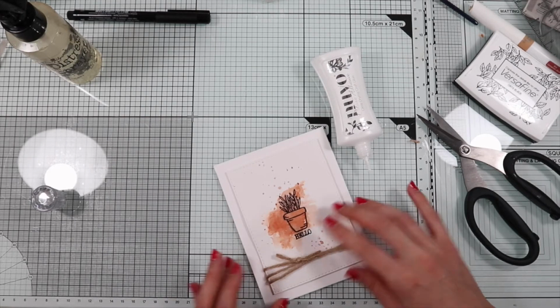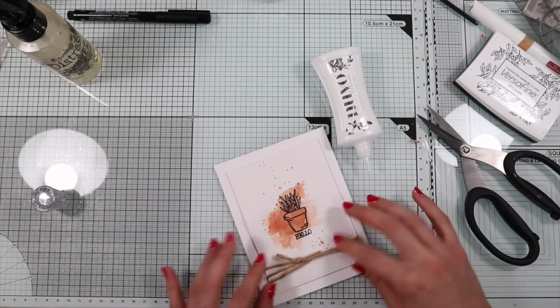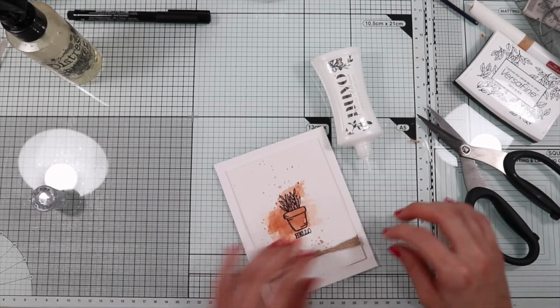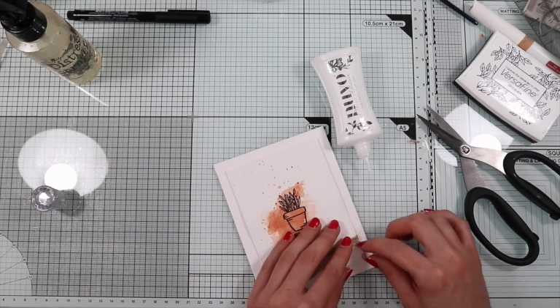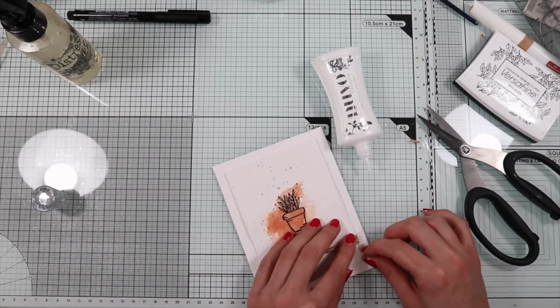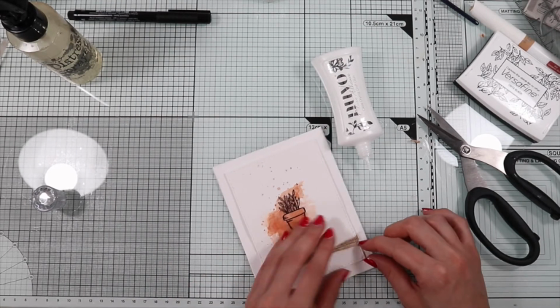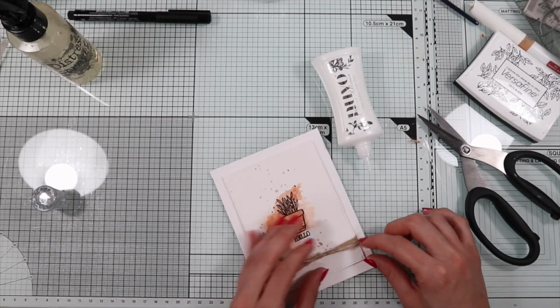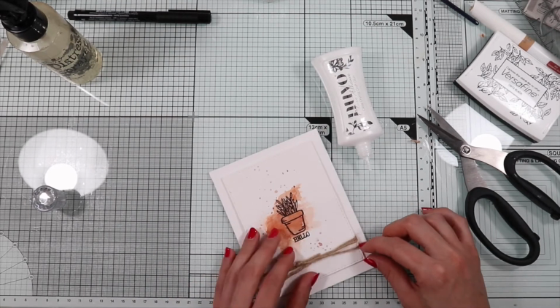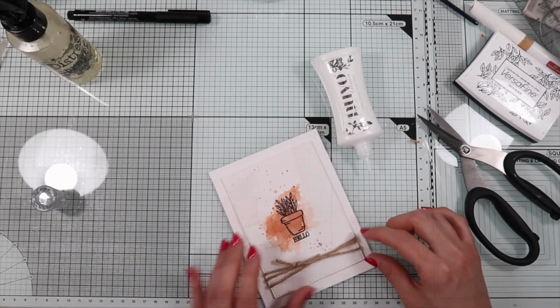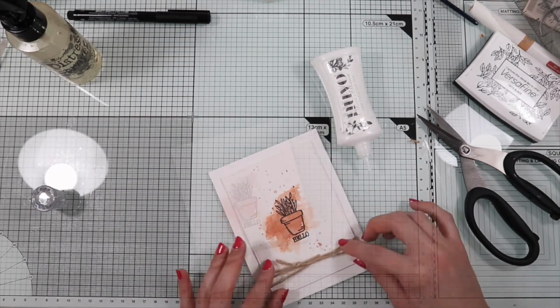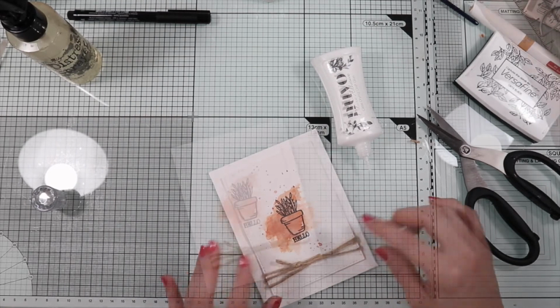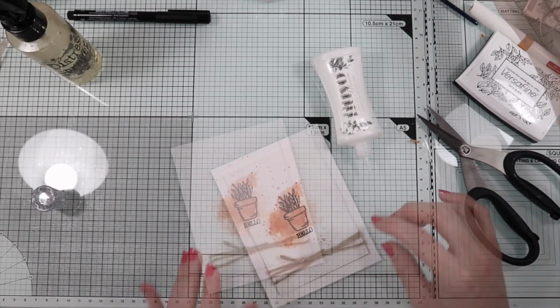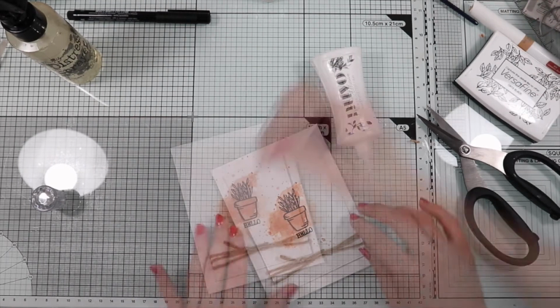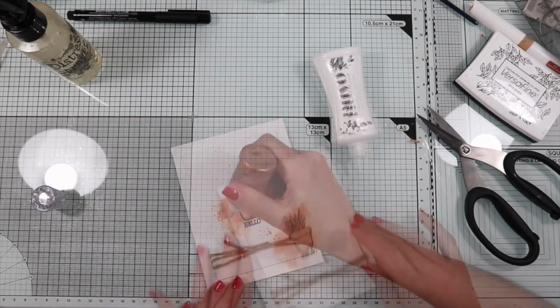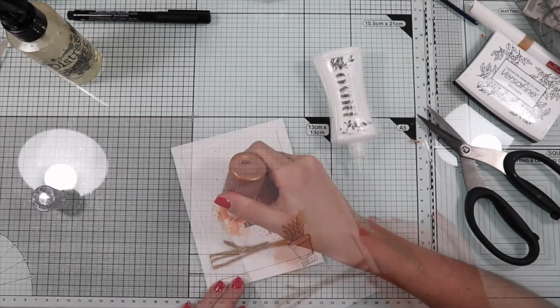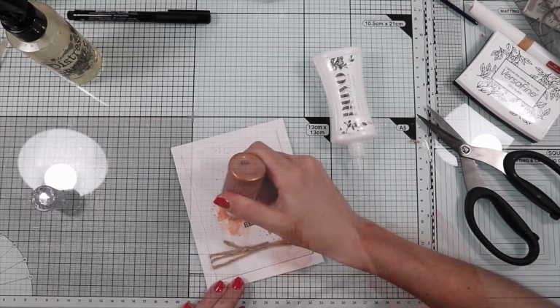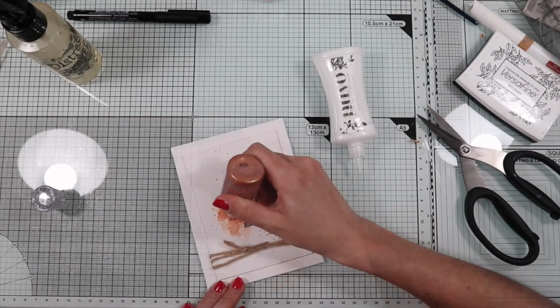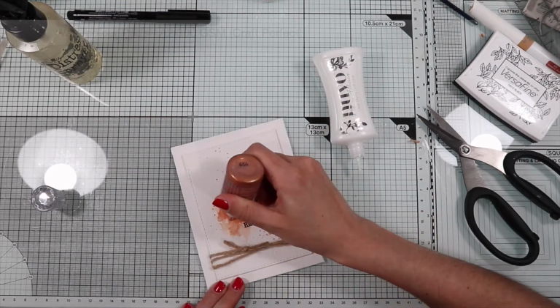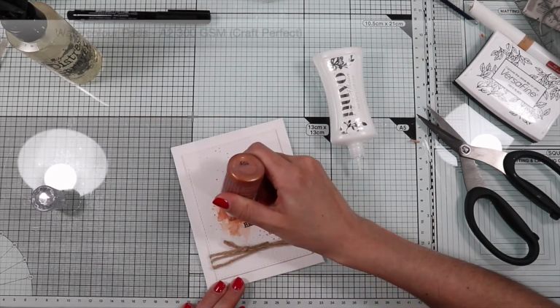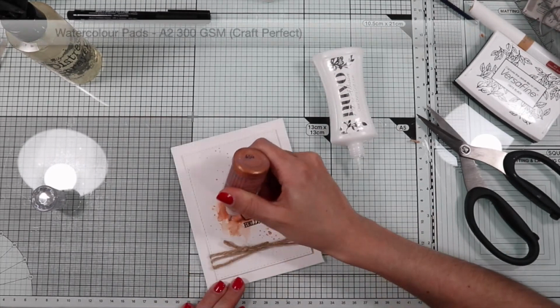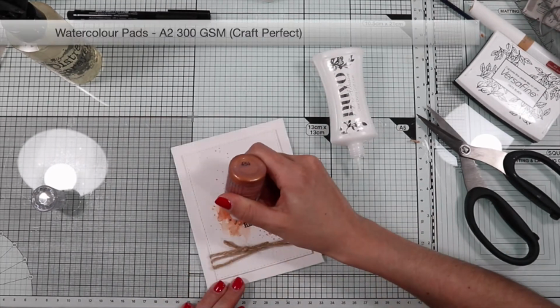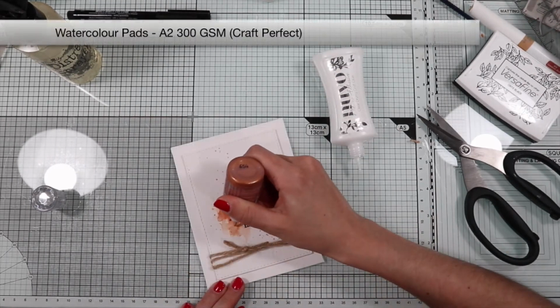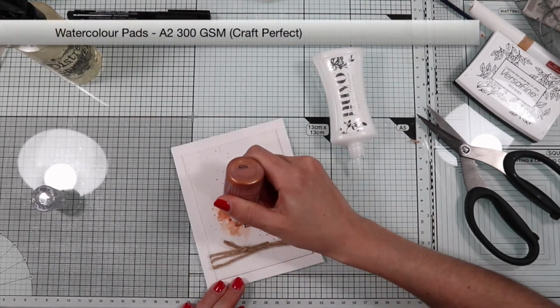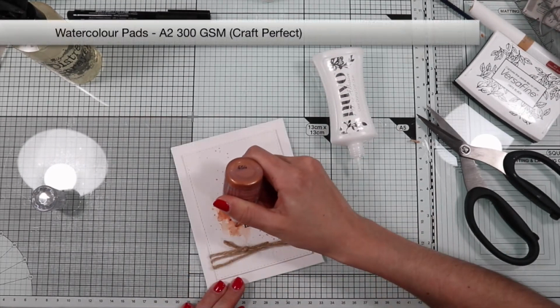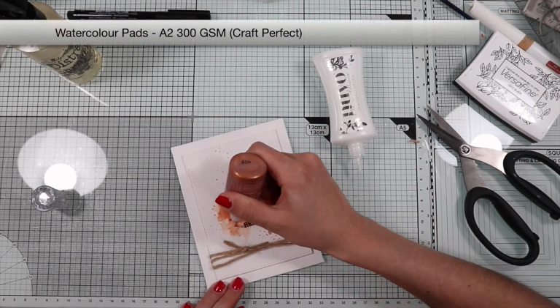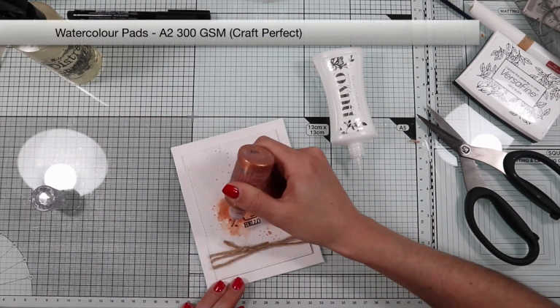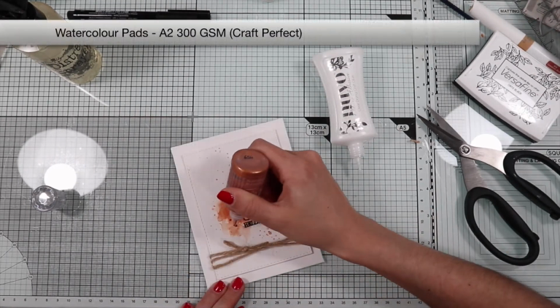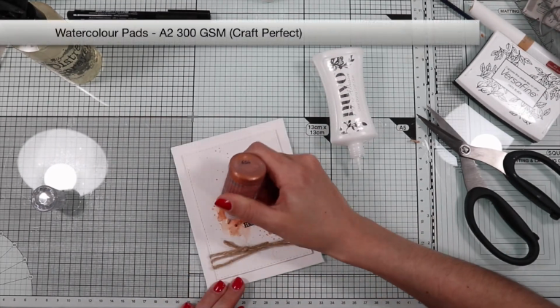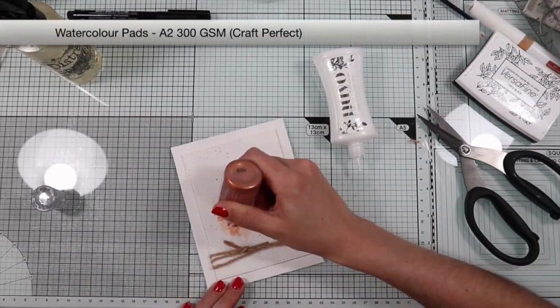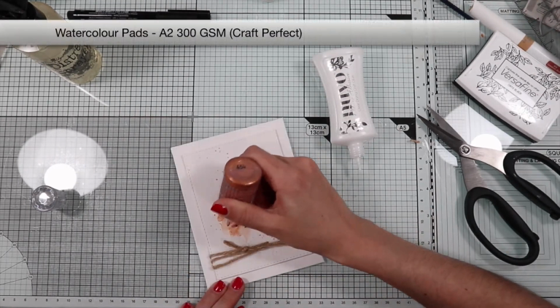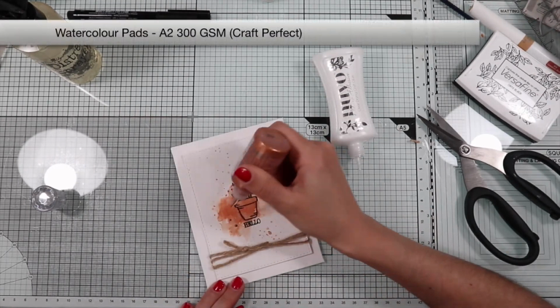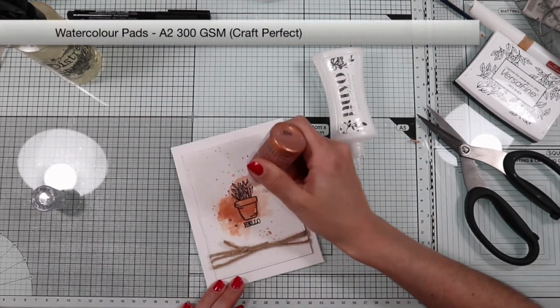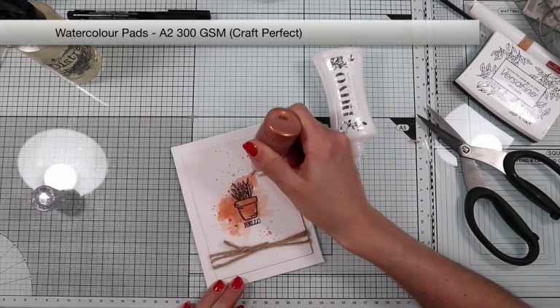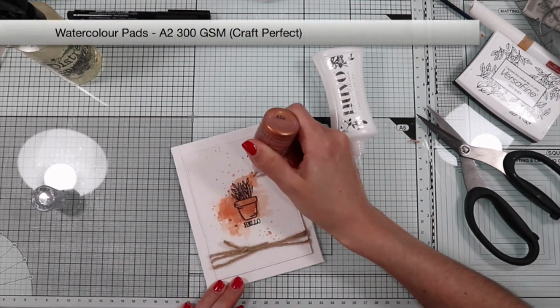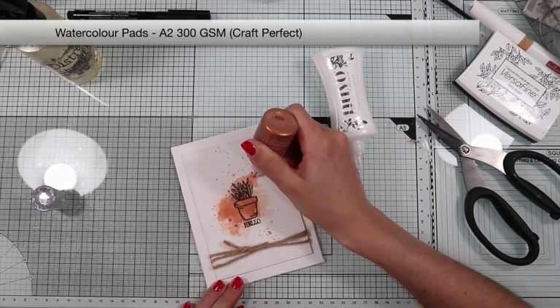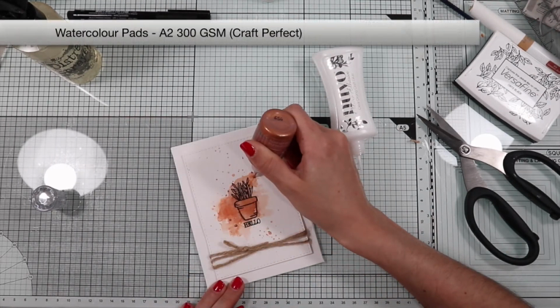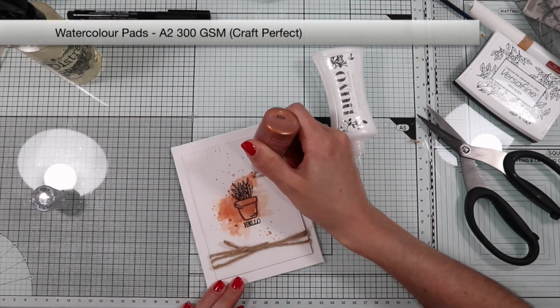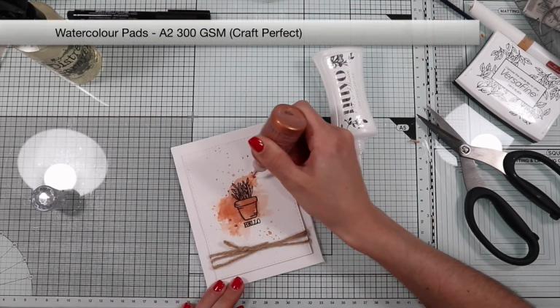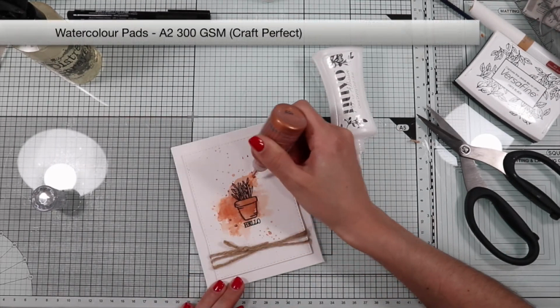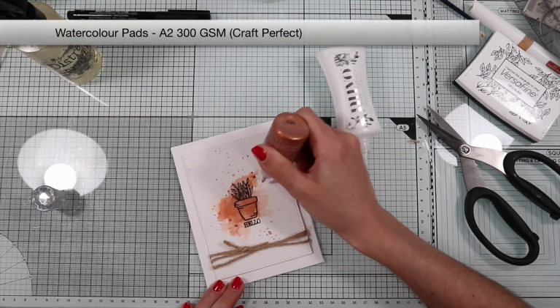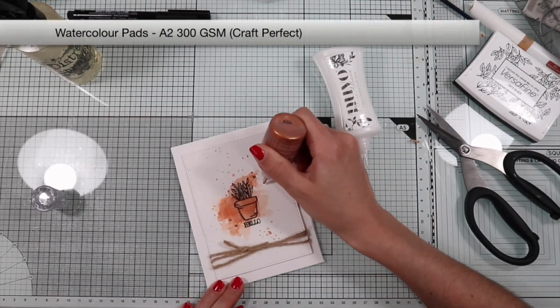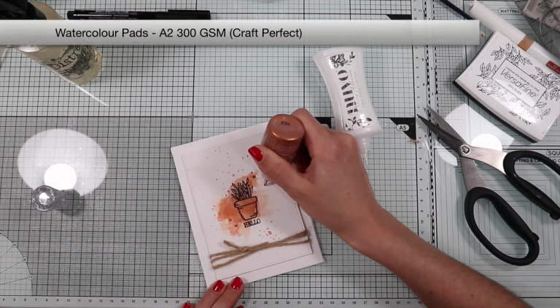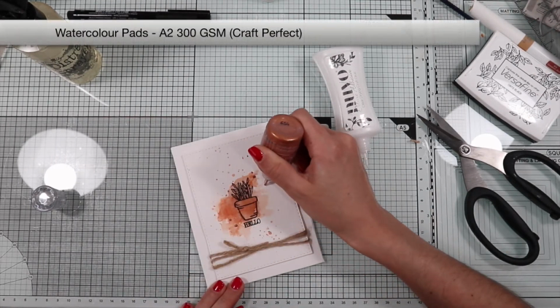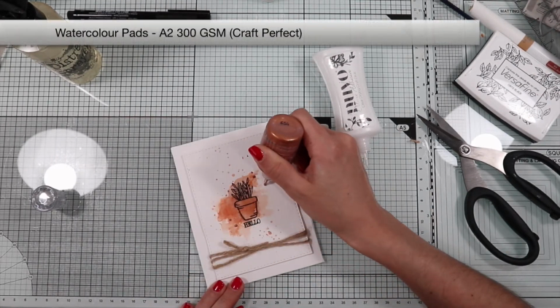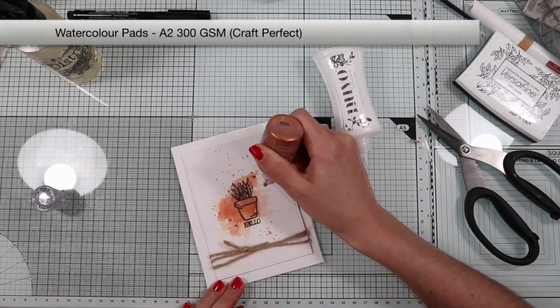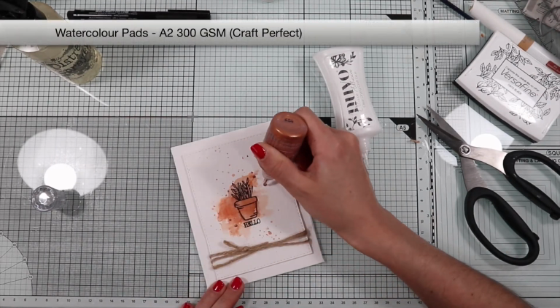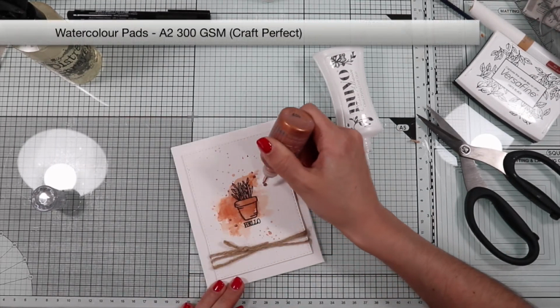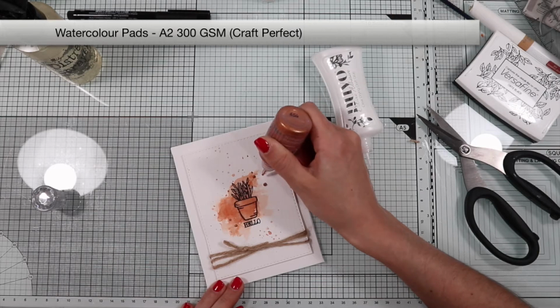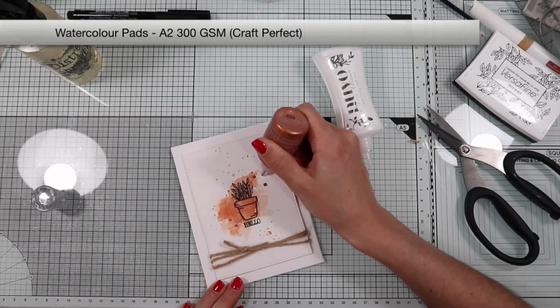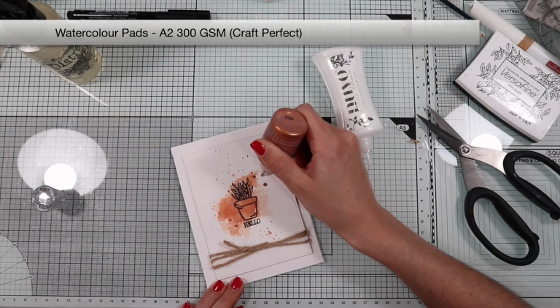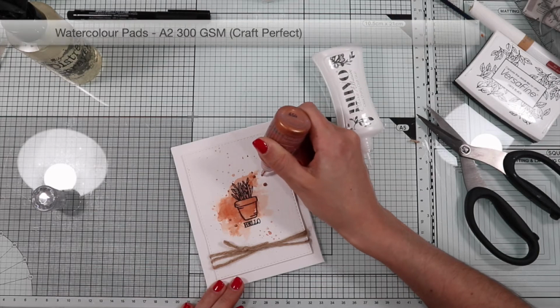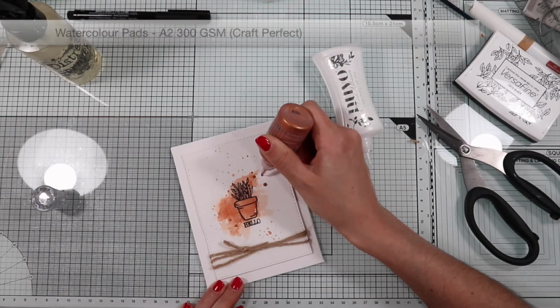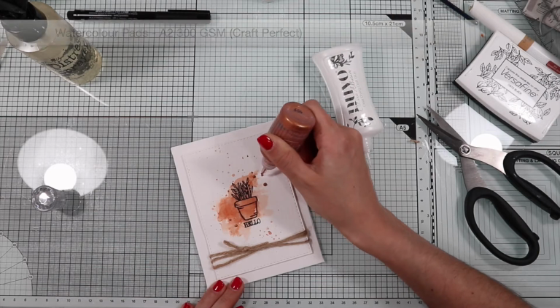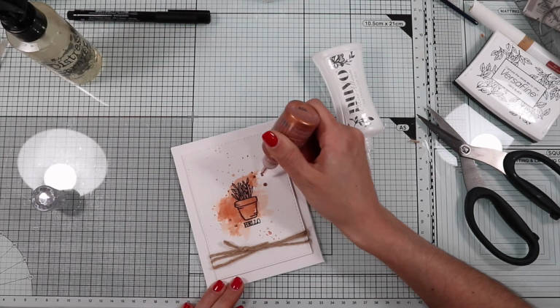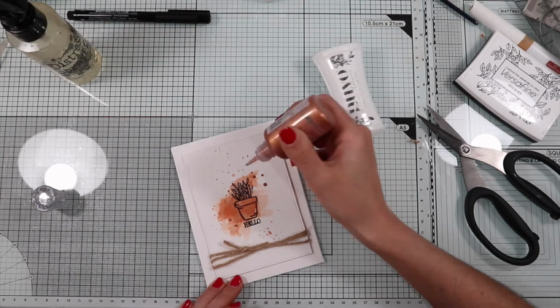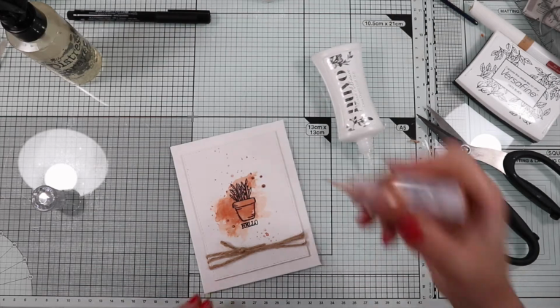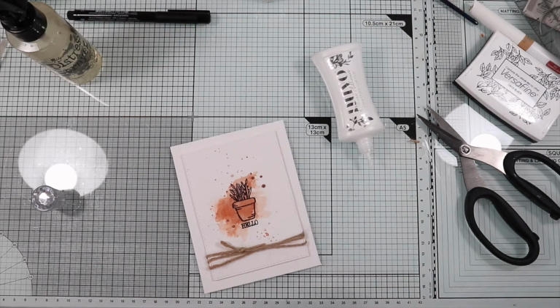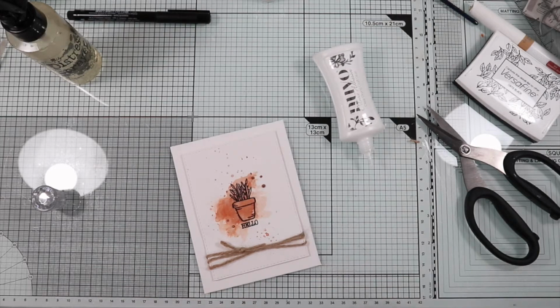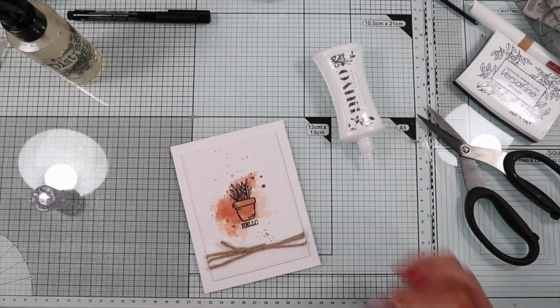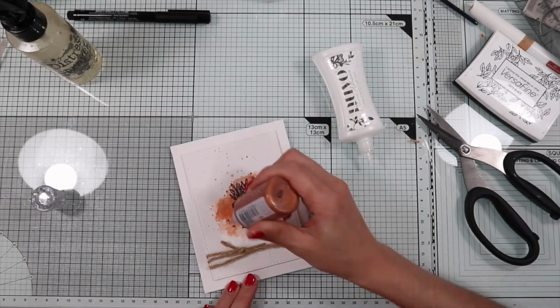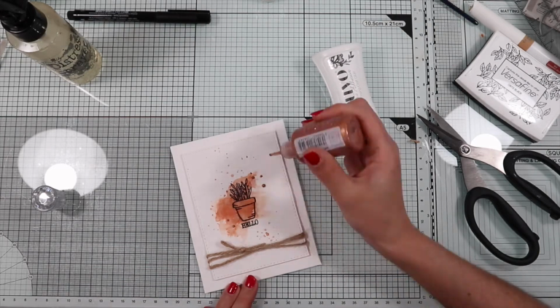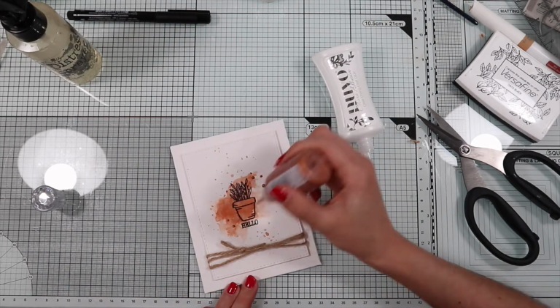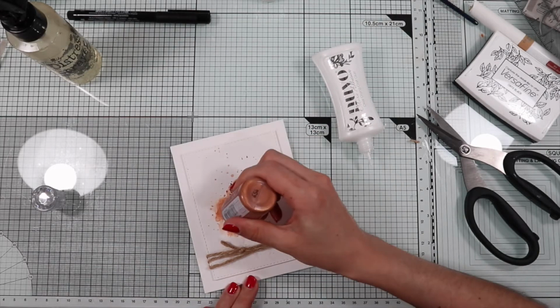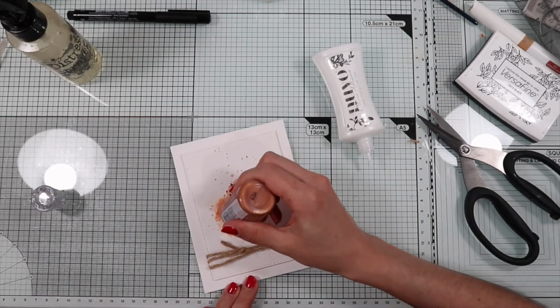As finishing touches, I'm going to create a few drops with copper crystal drops.